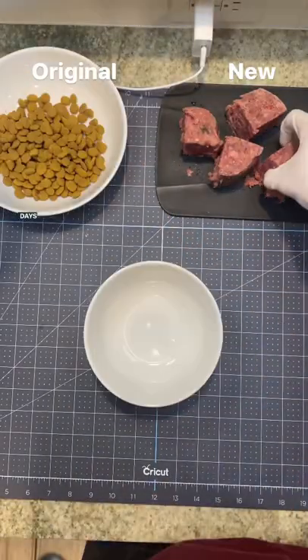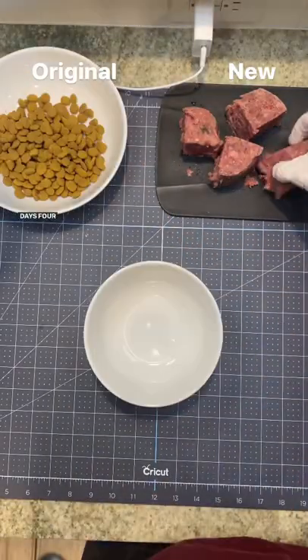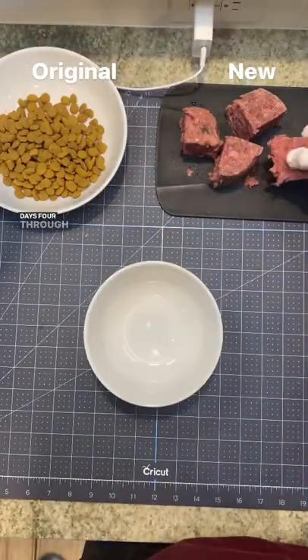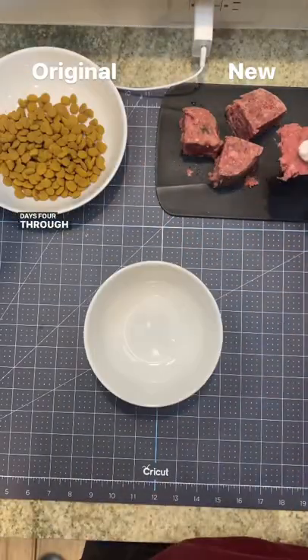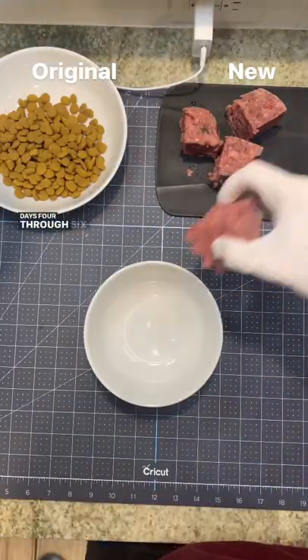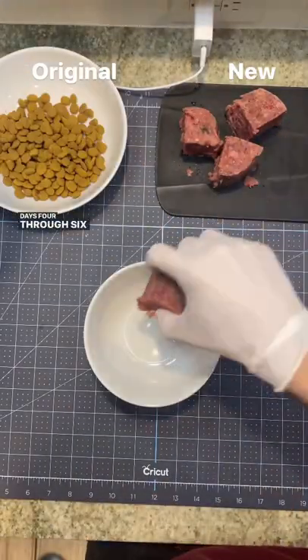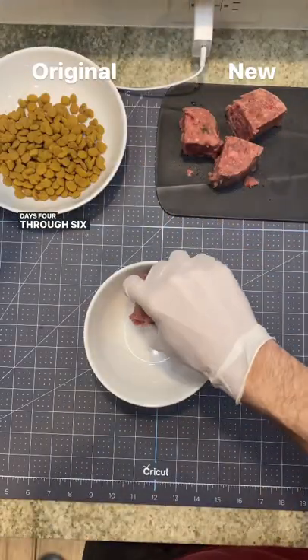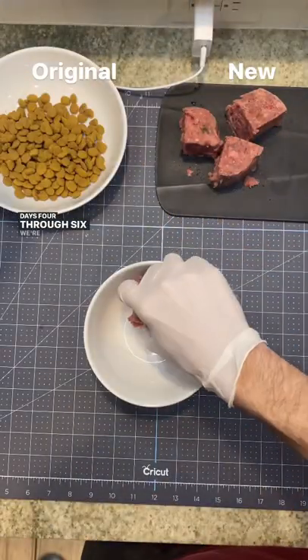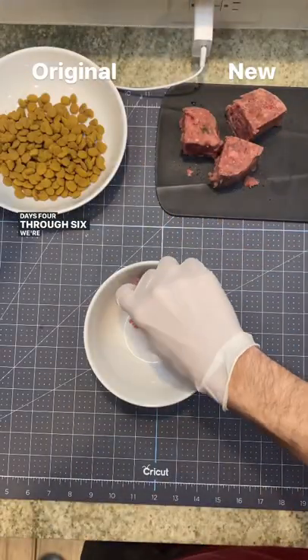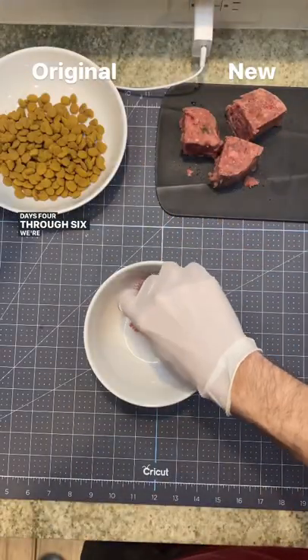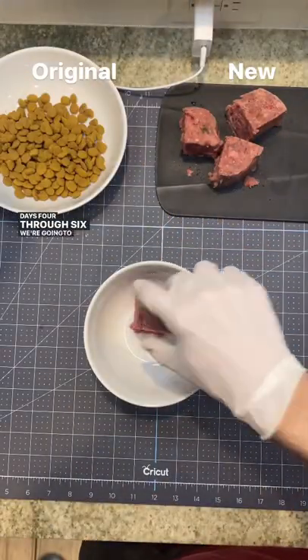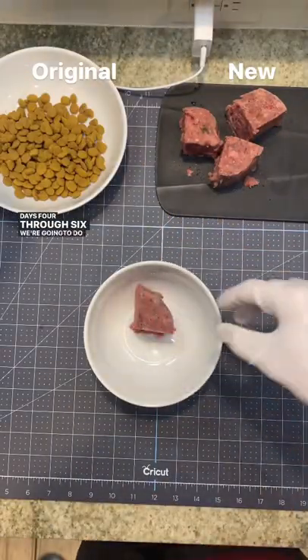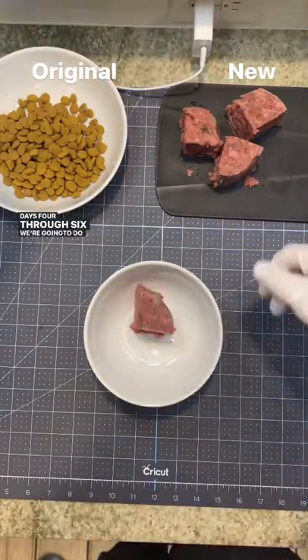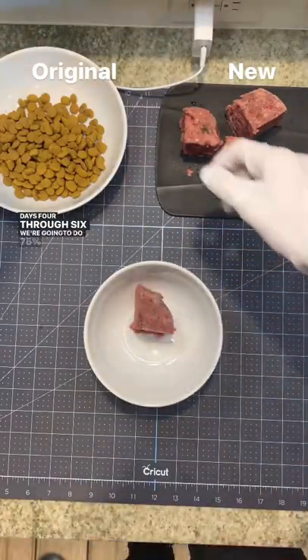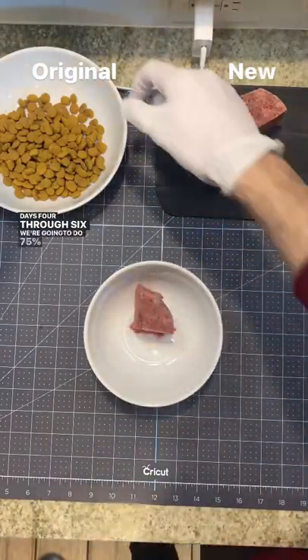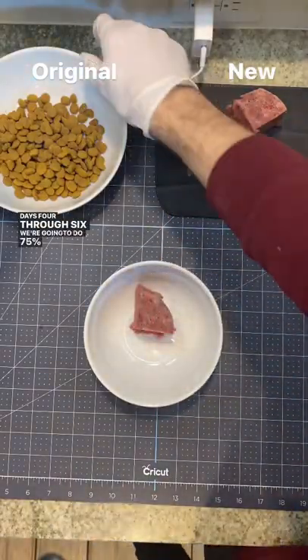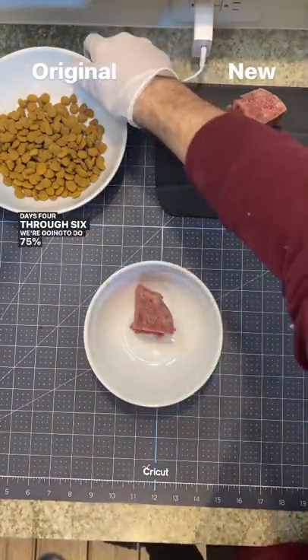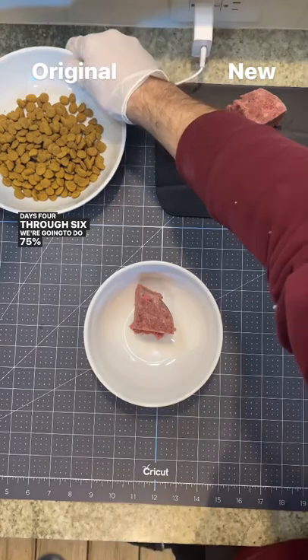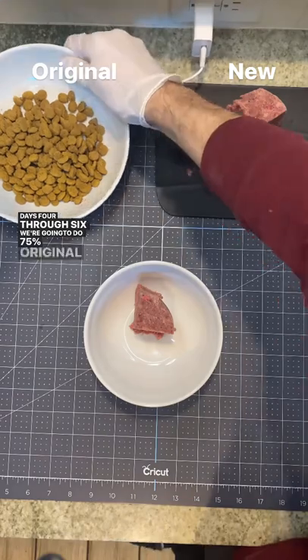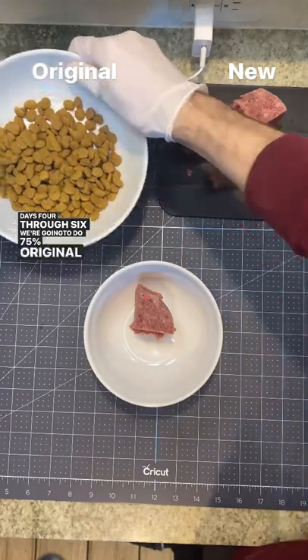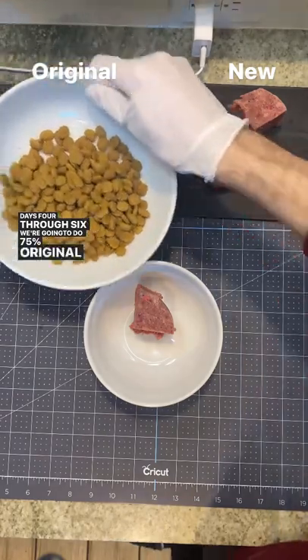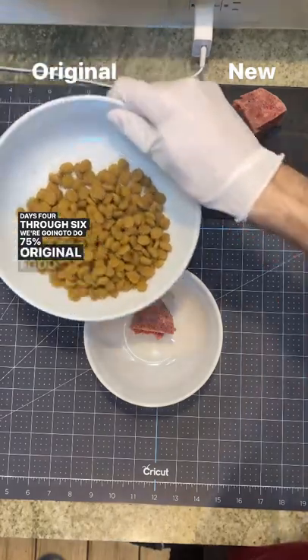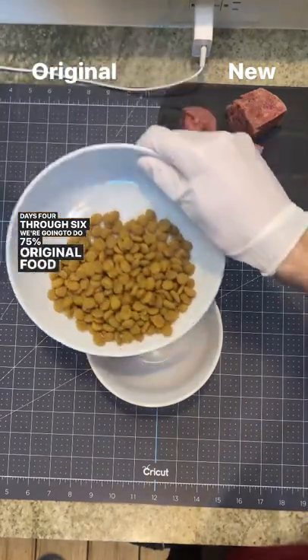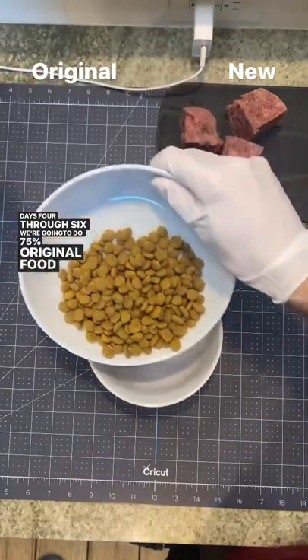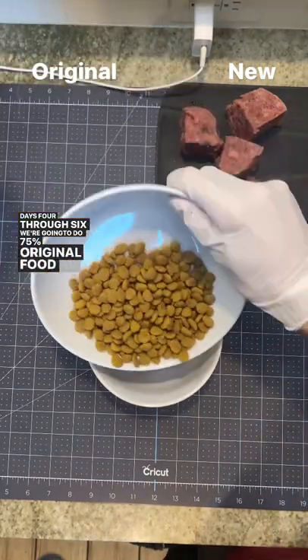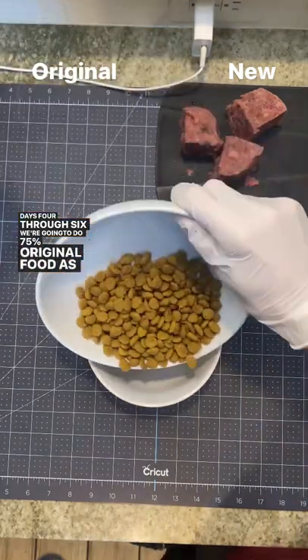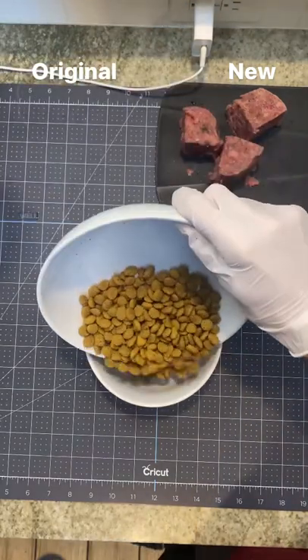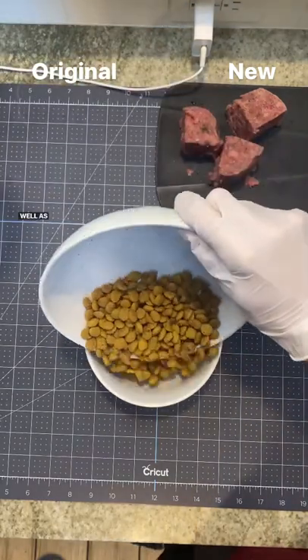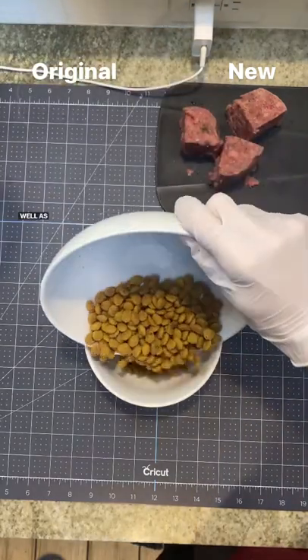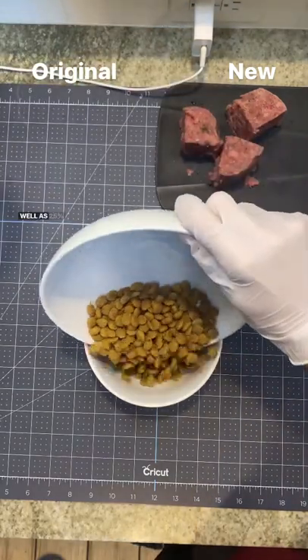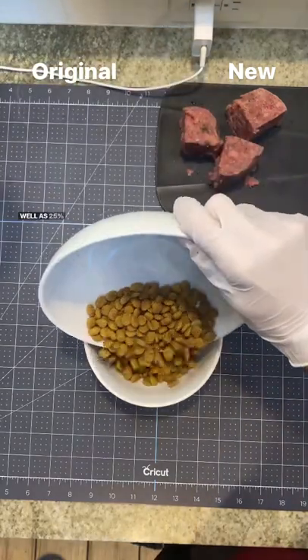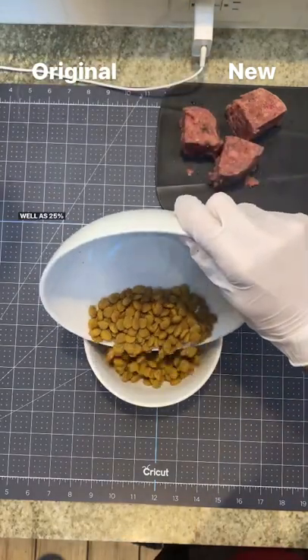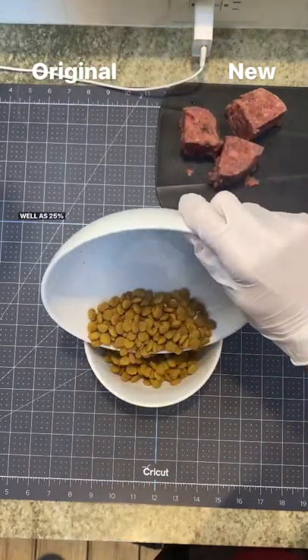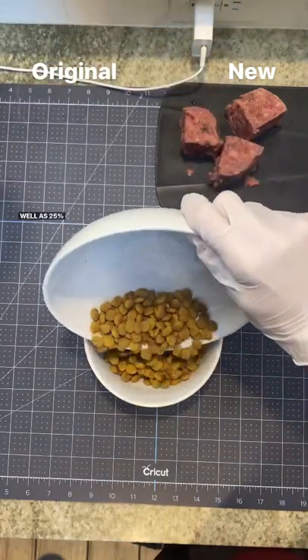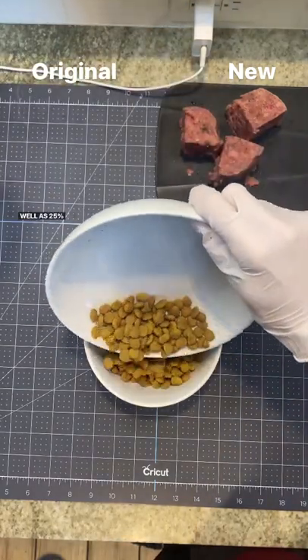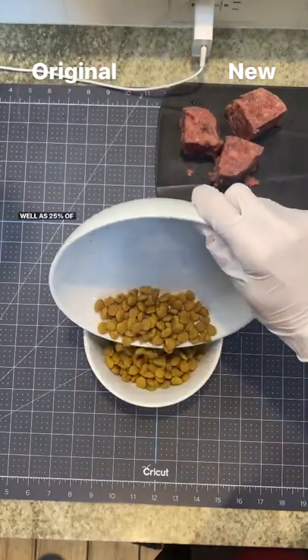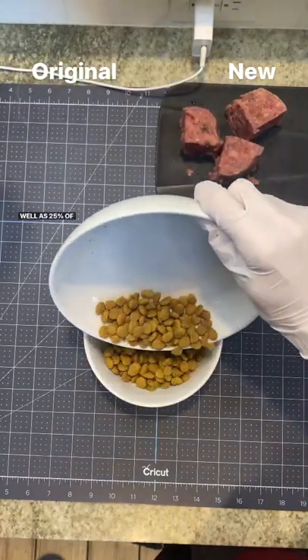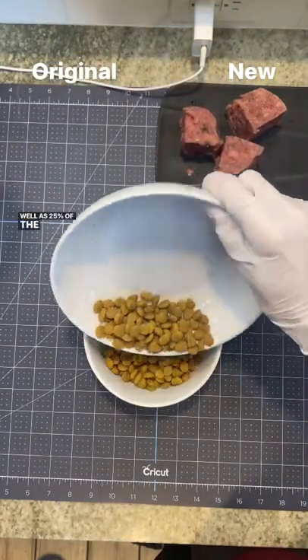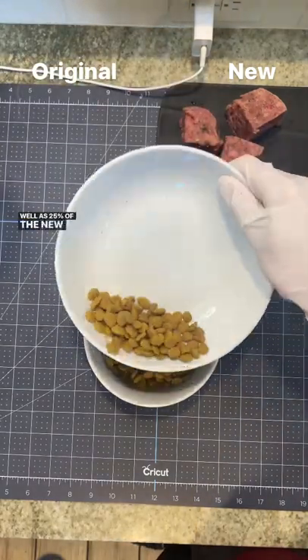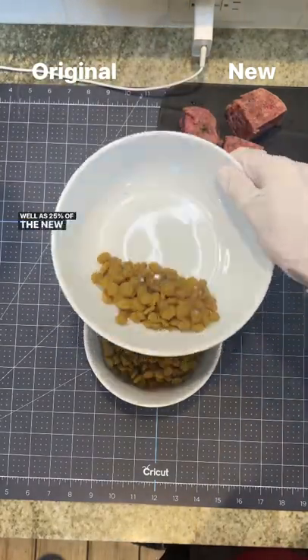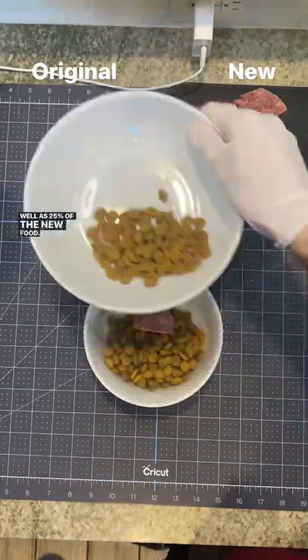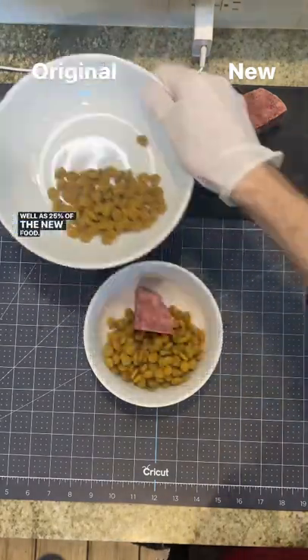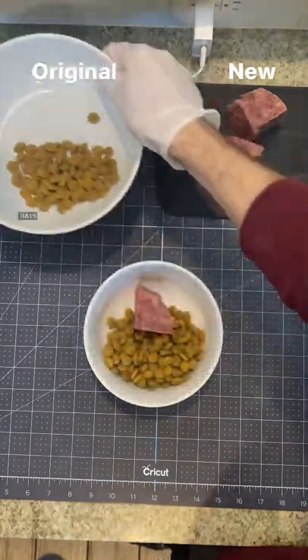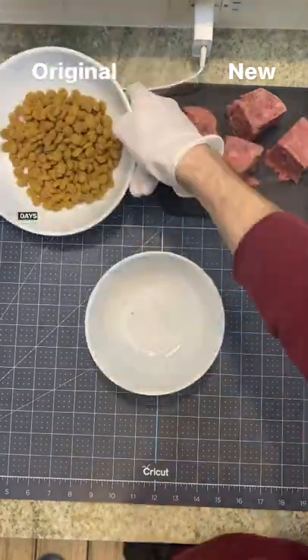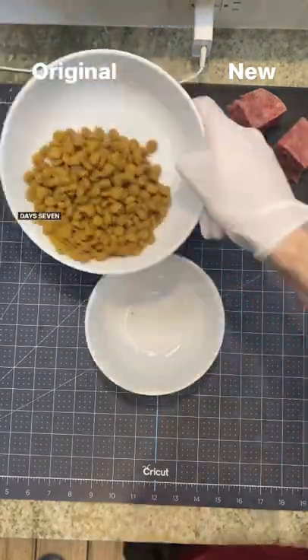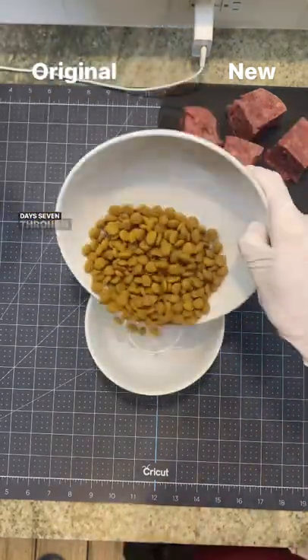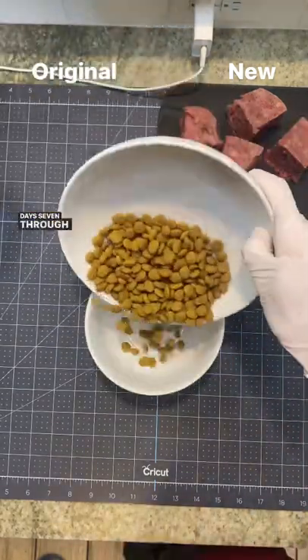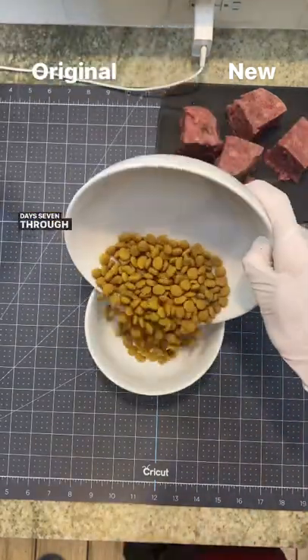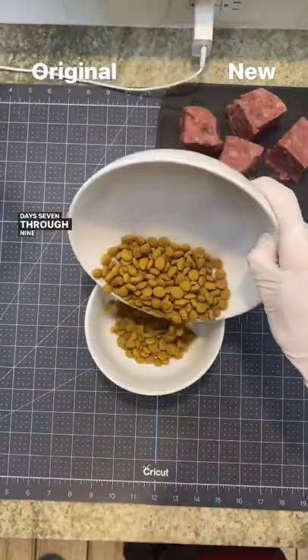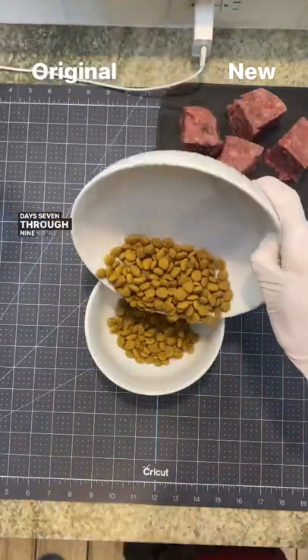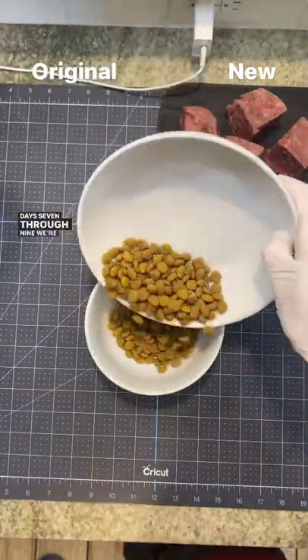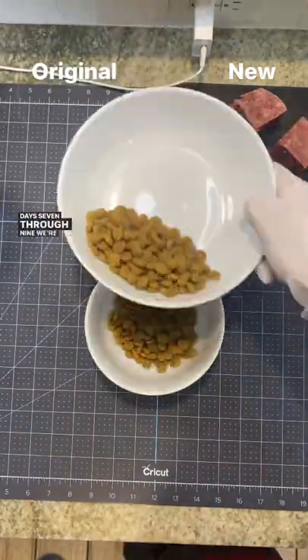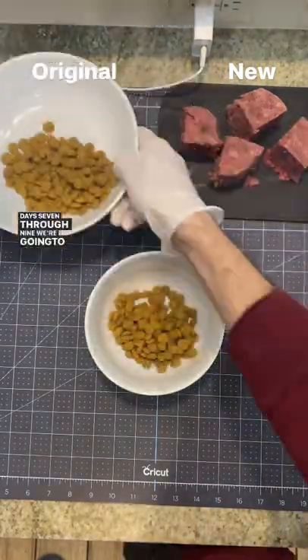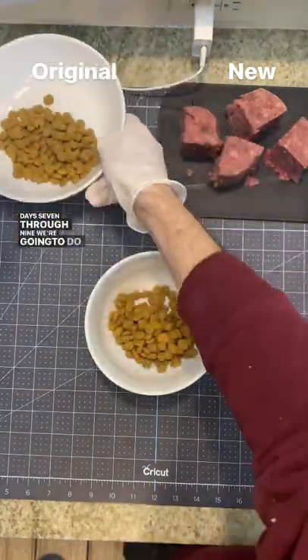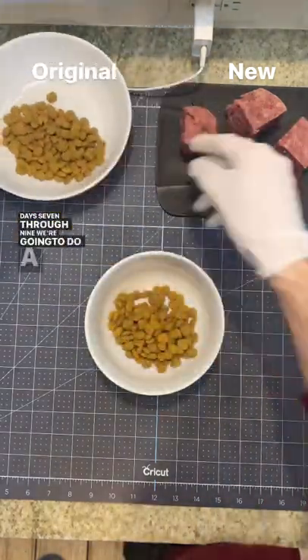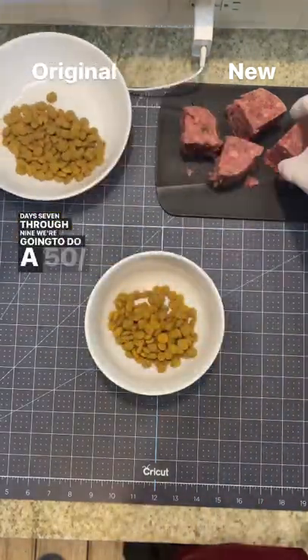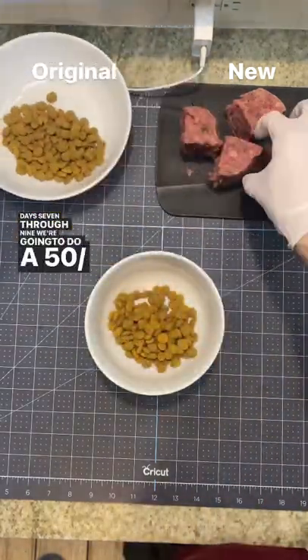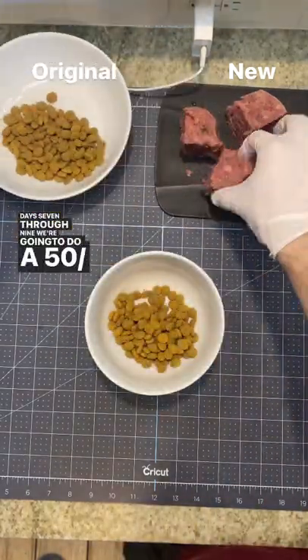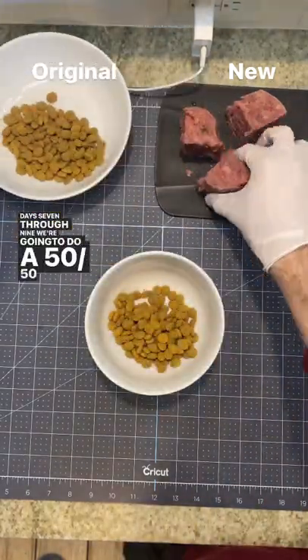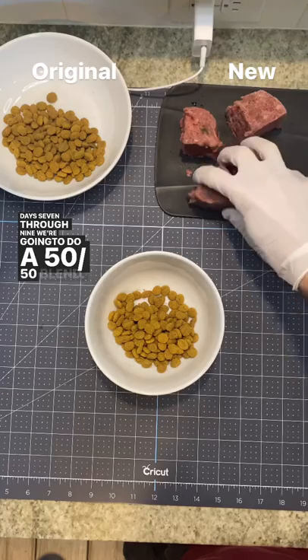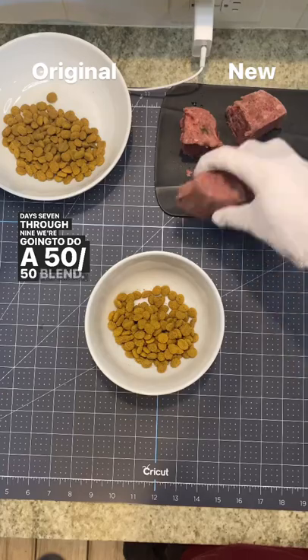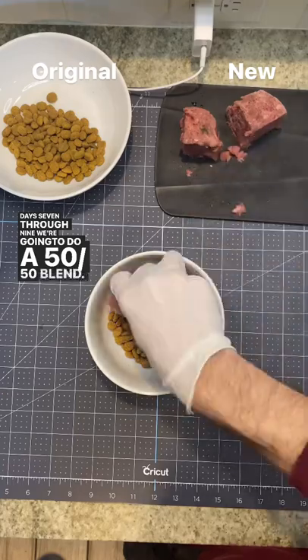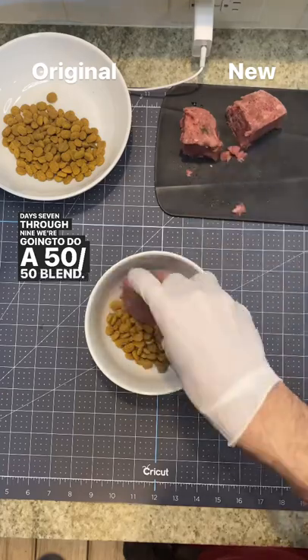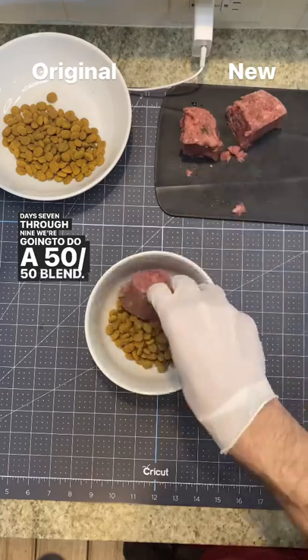Days 4 through 6, we're going to do 75% original food, as well as 25% of the new food. Days 7 through 9, we're going to do a 50-50 blend.